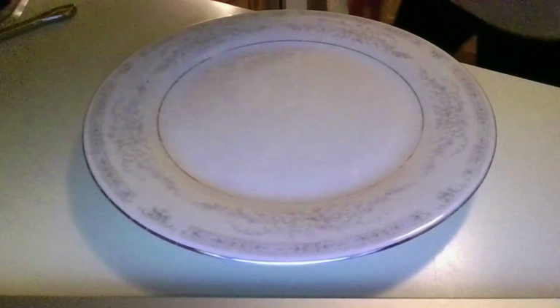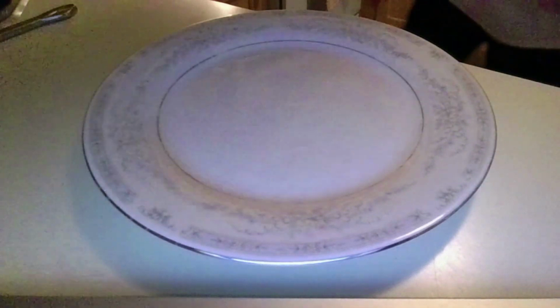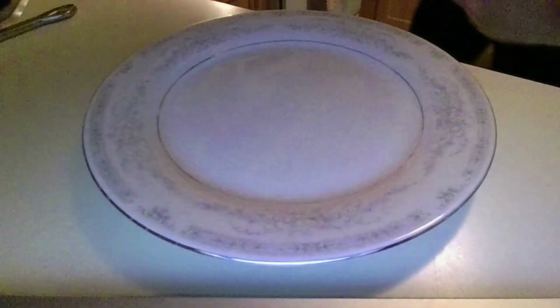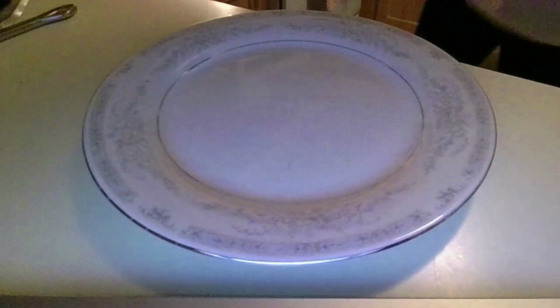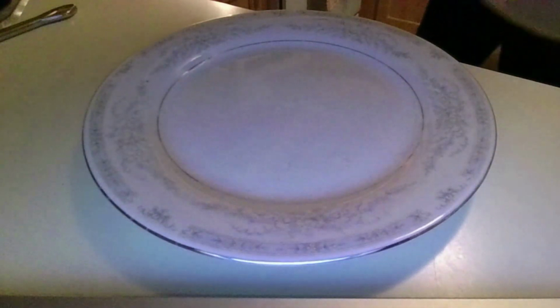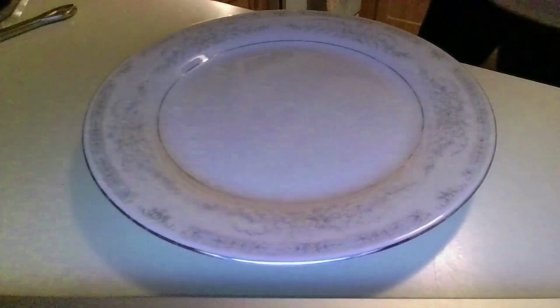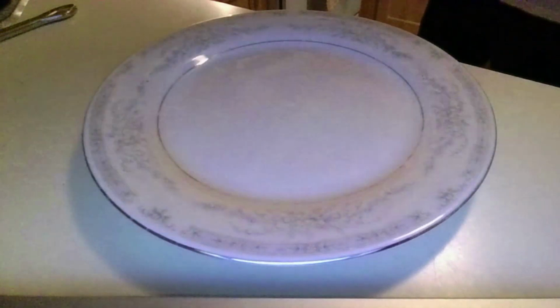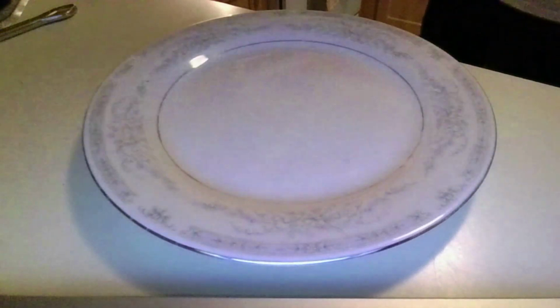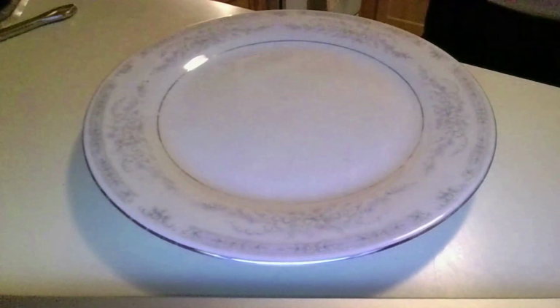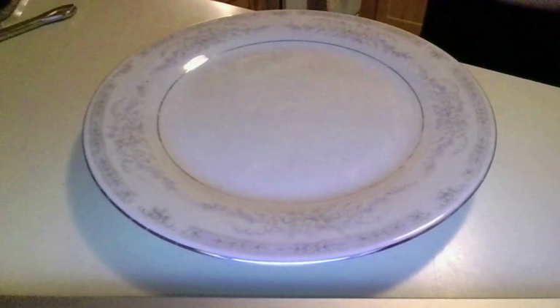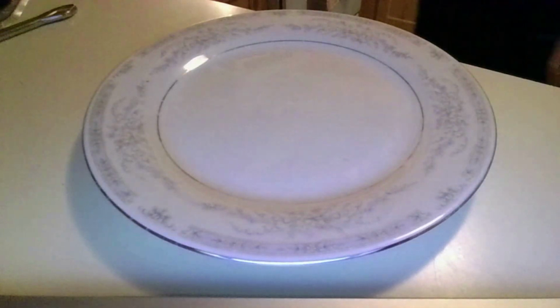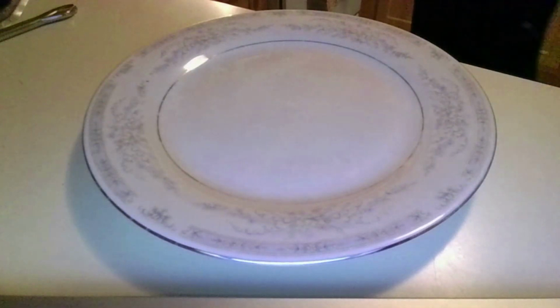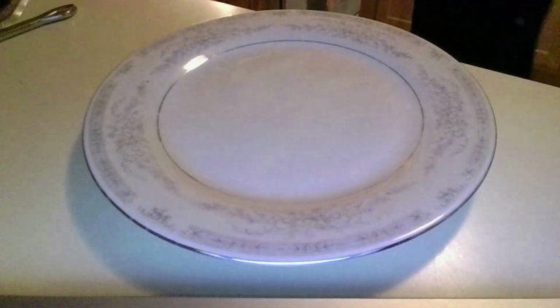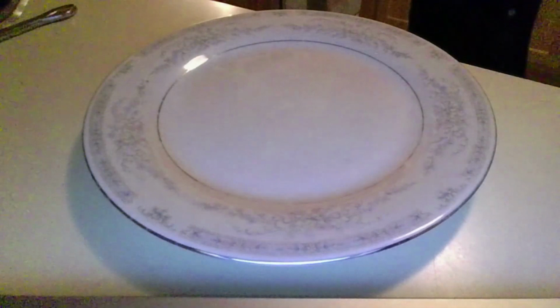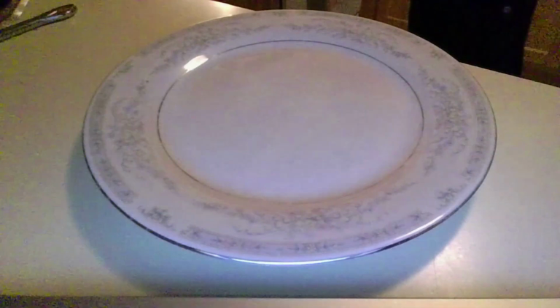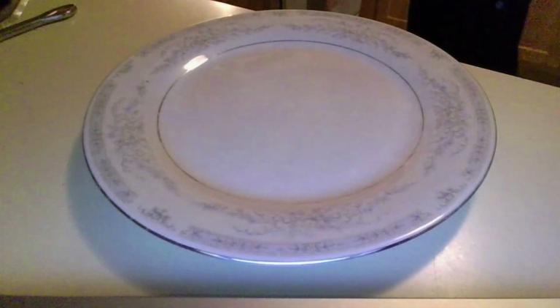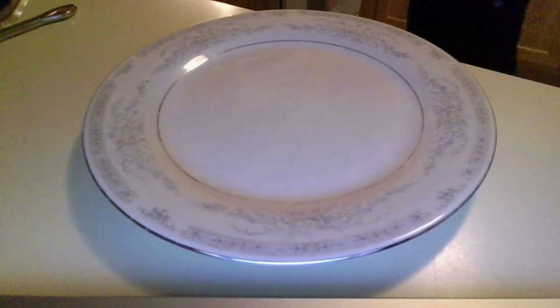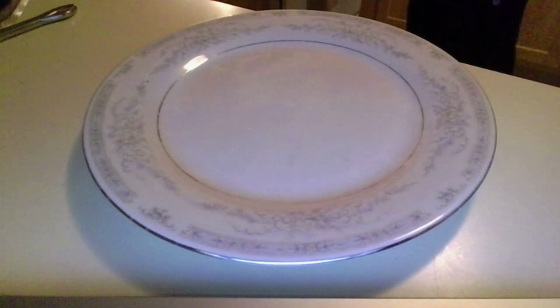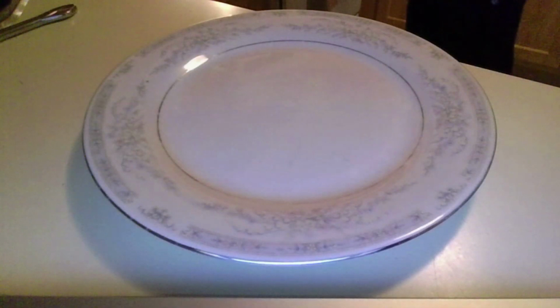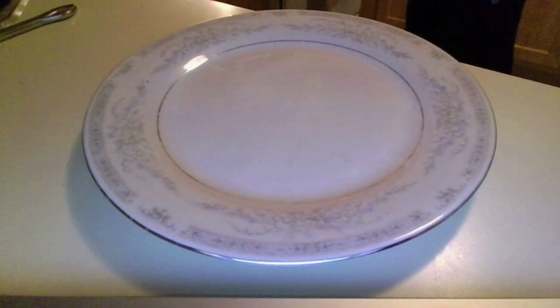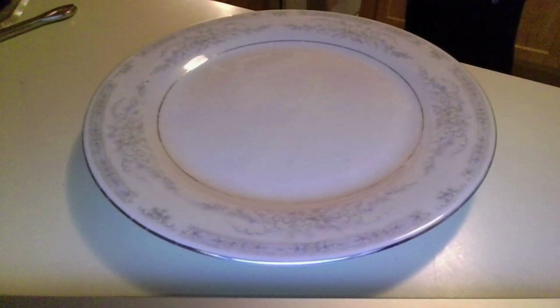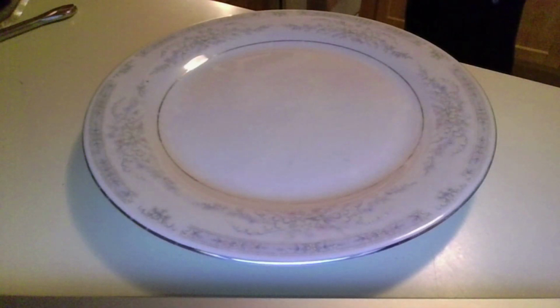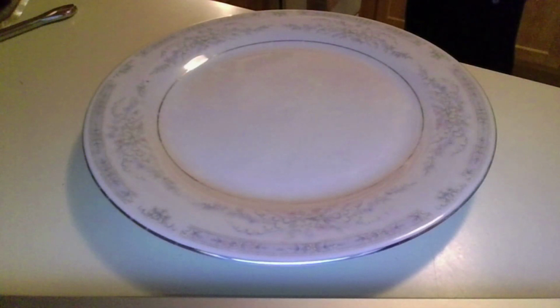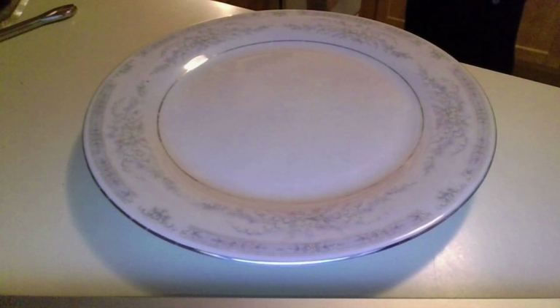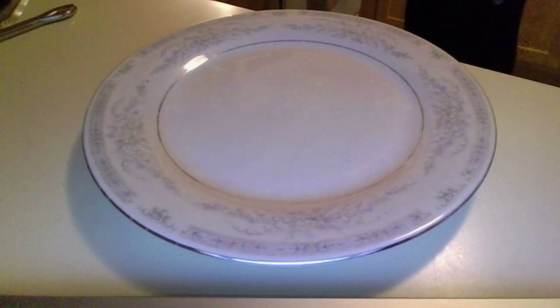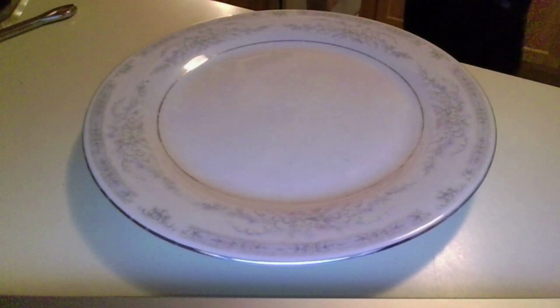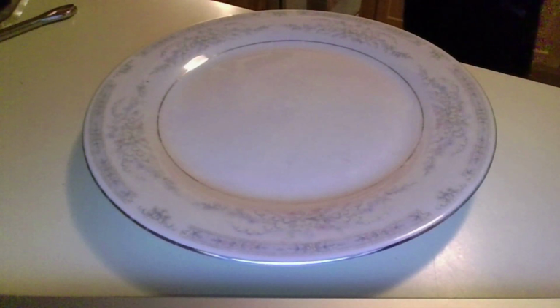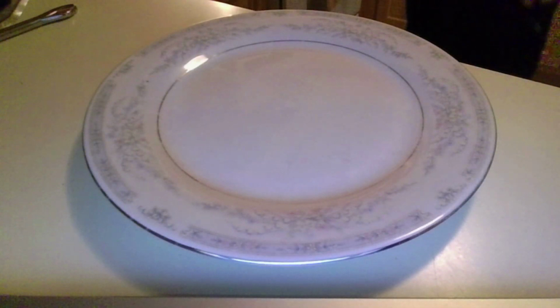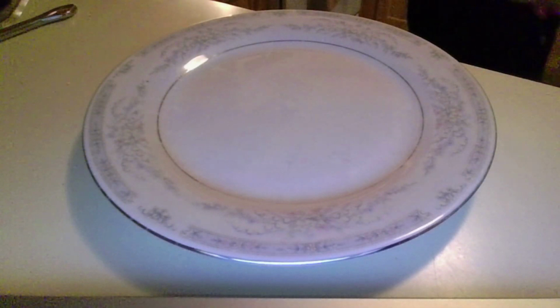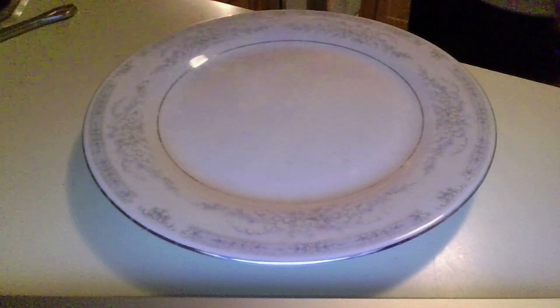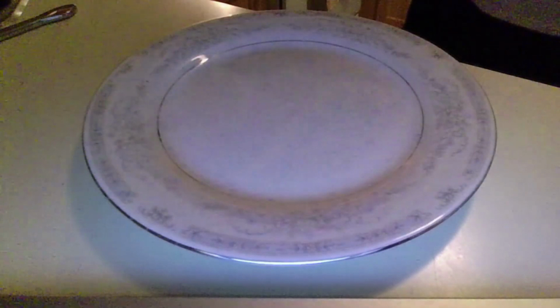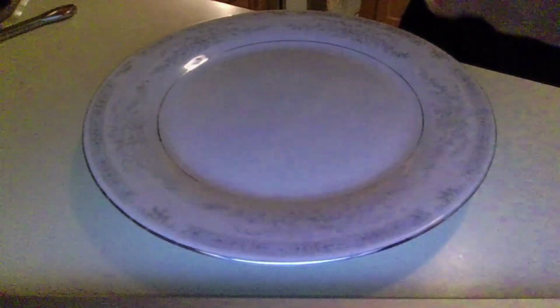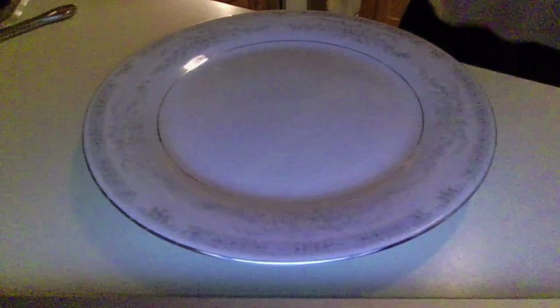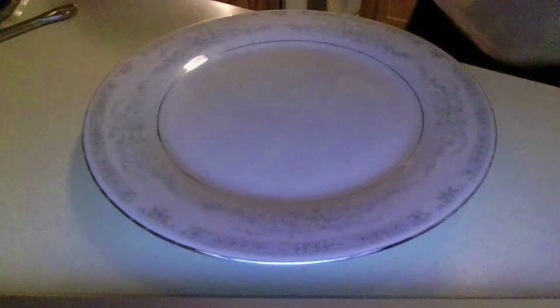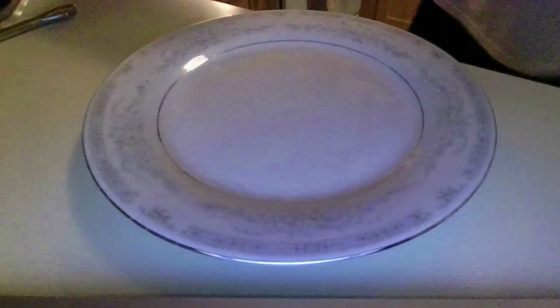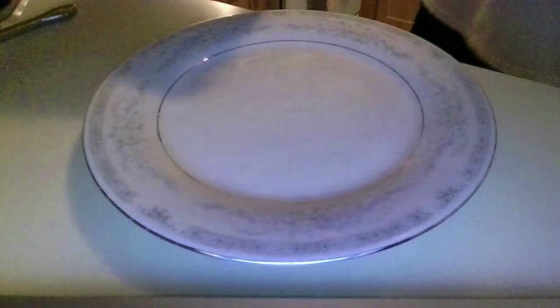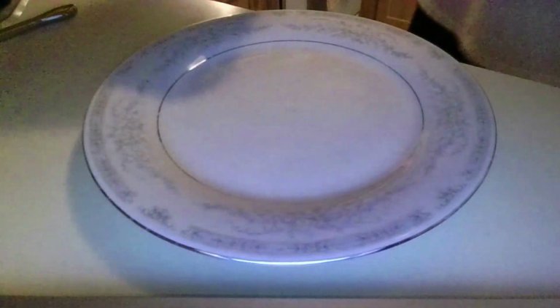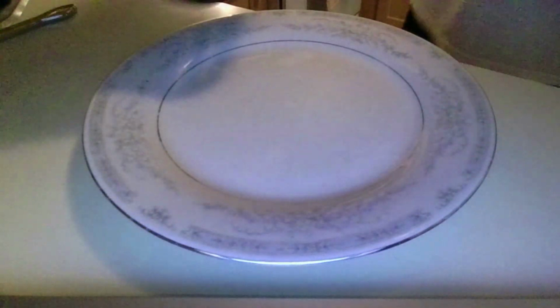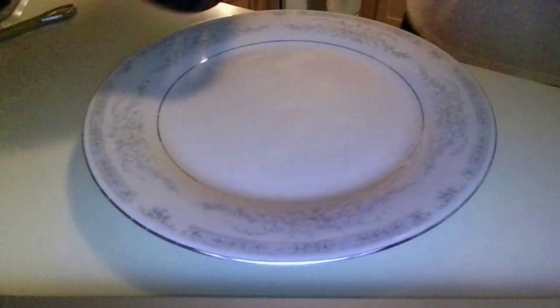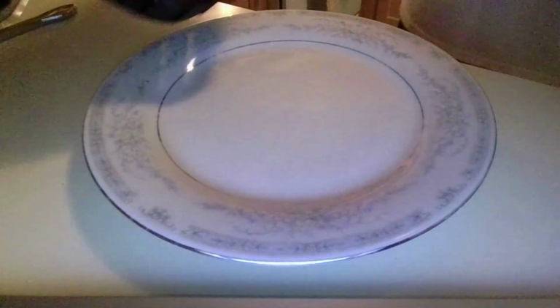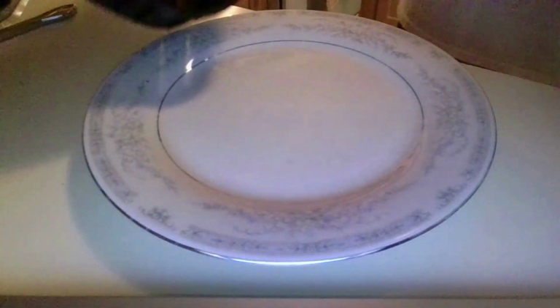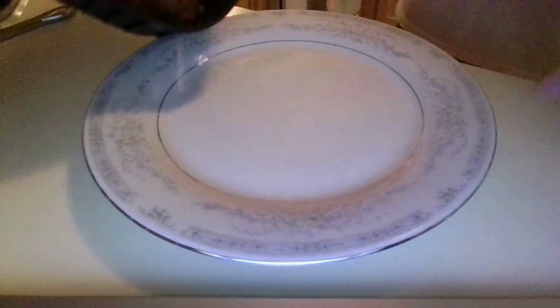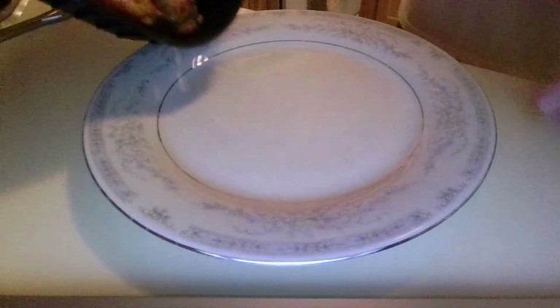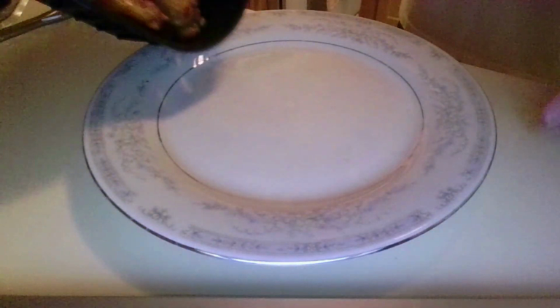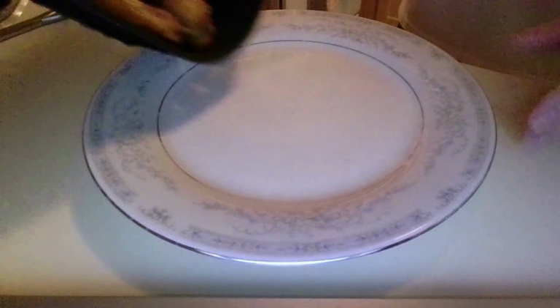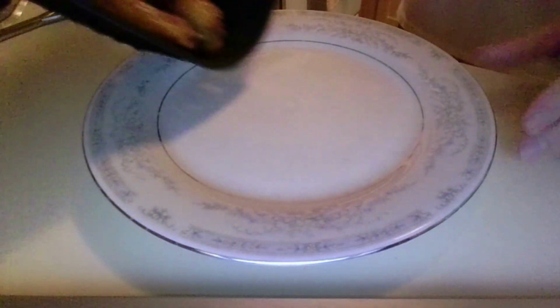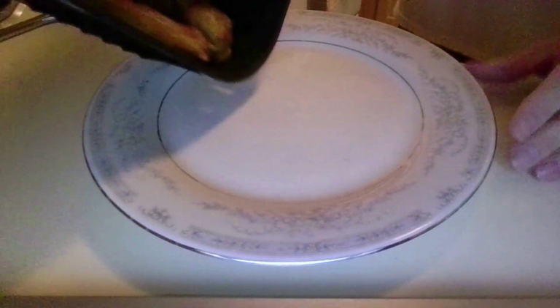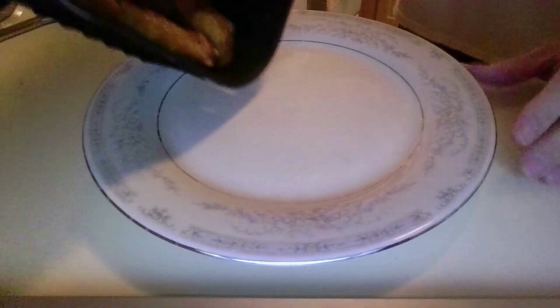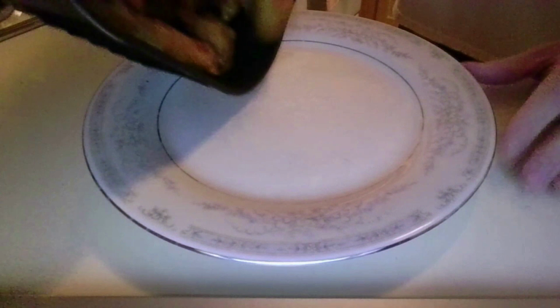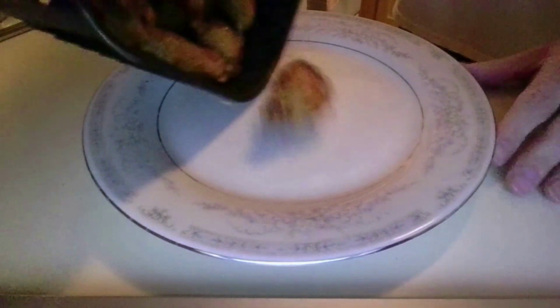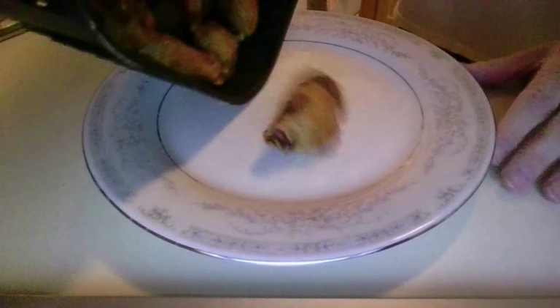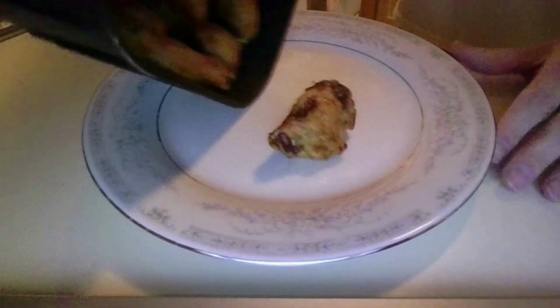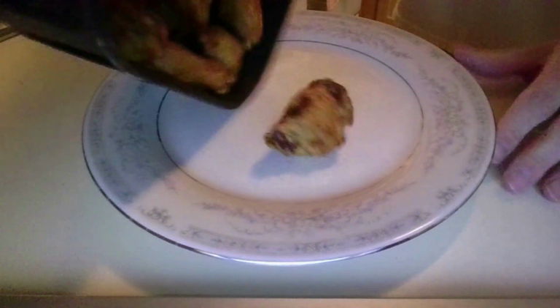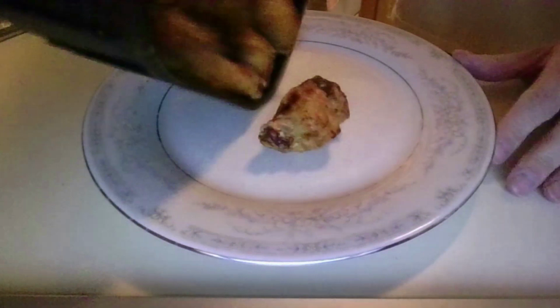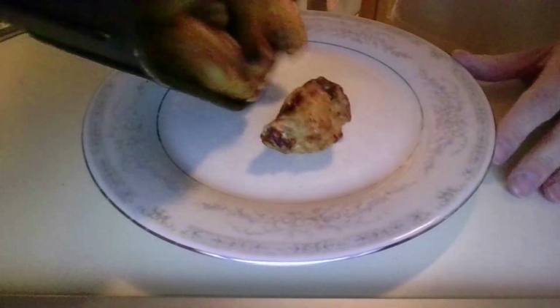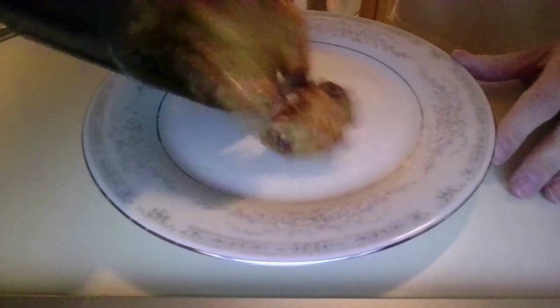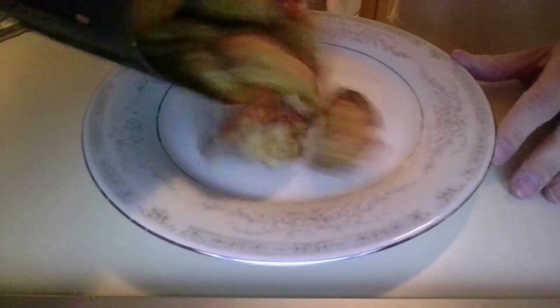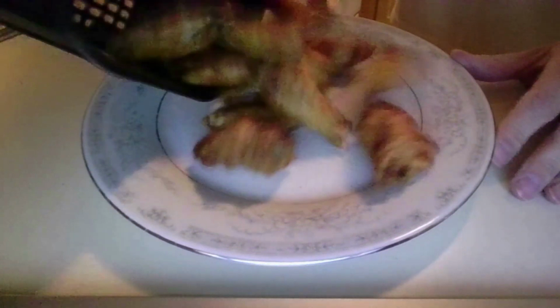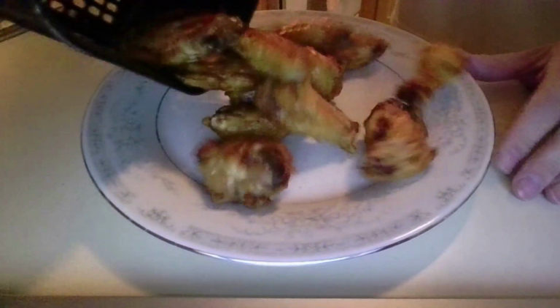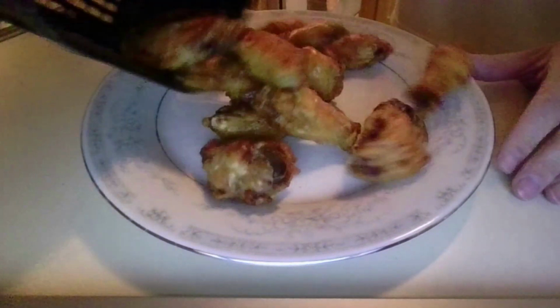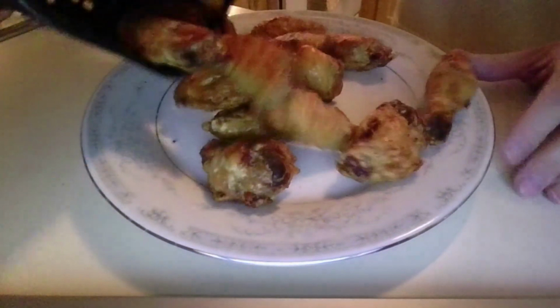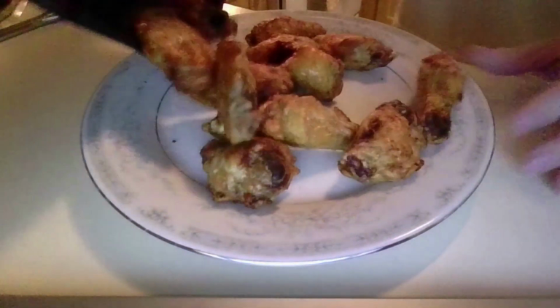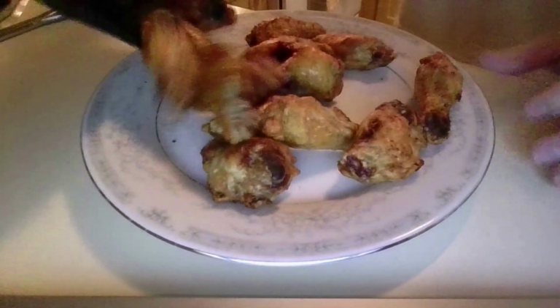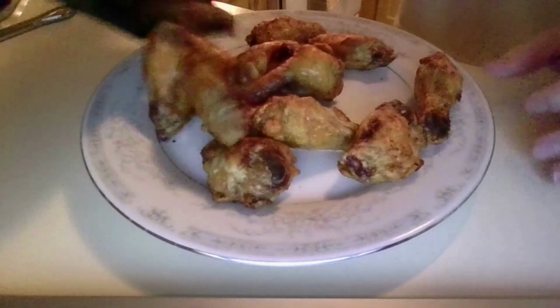Okay everybody, the wings are ready — right out of the air fryer. Let's get some of that on here.